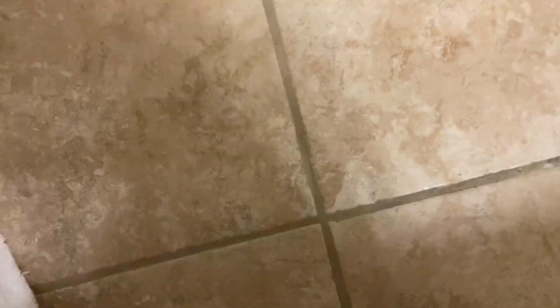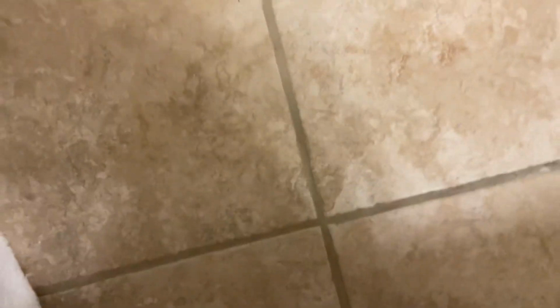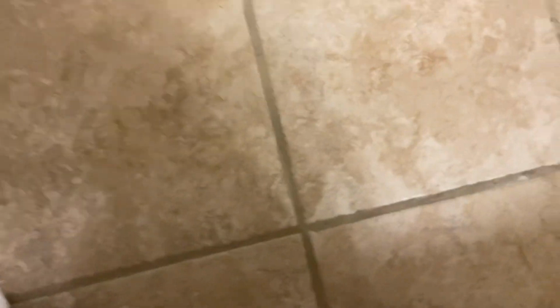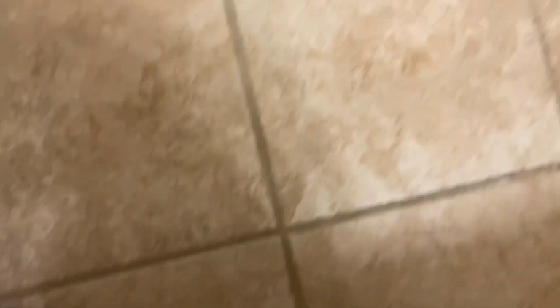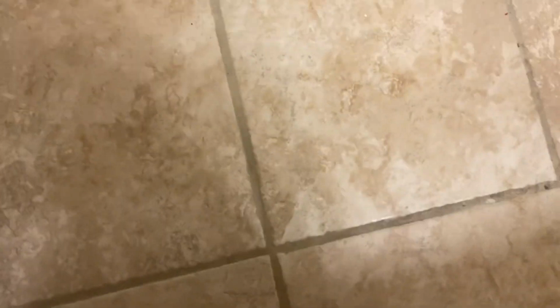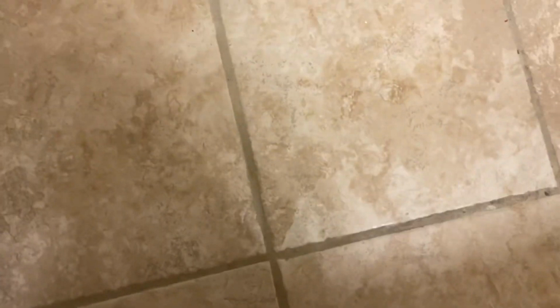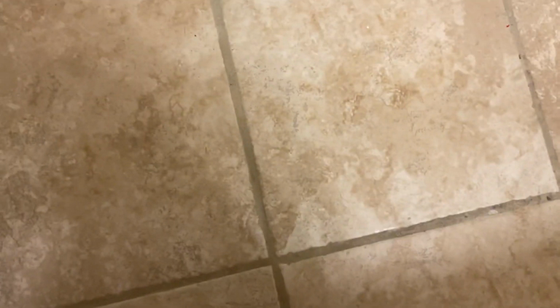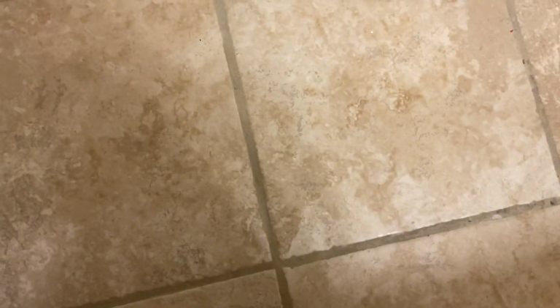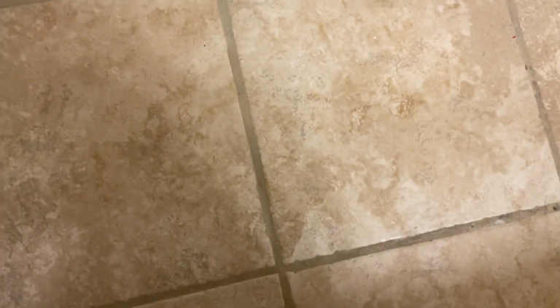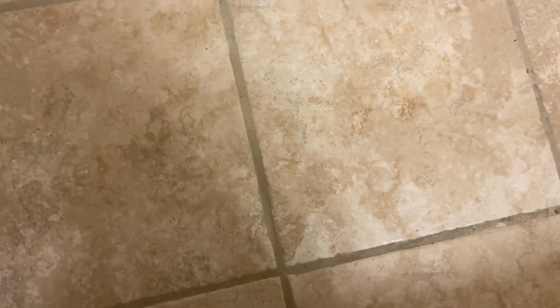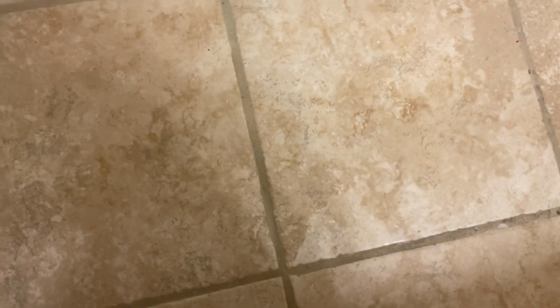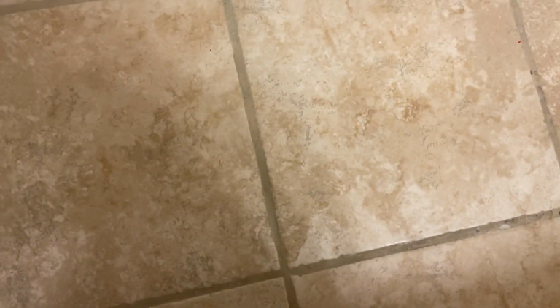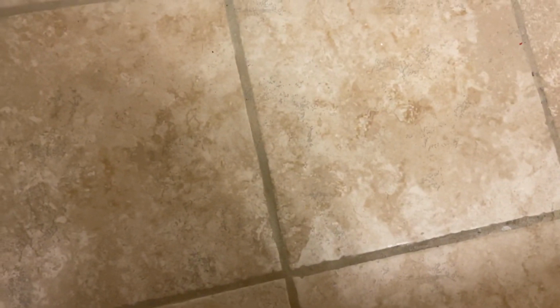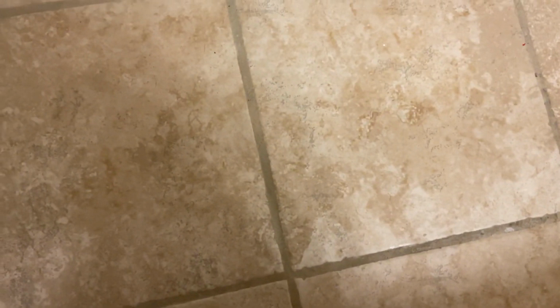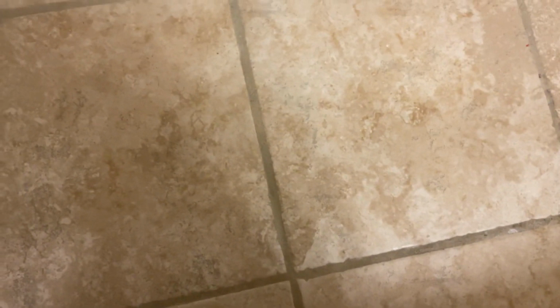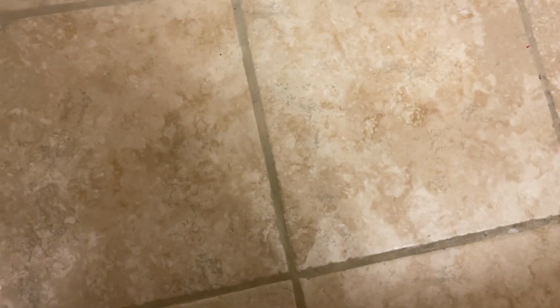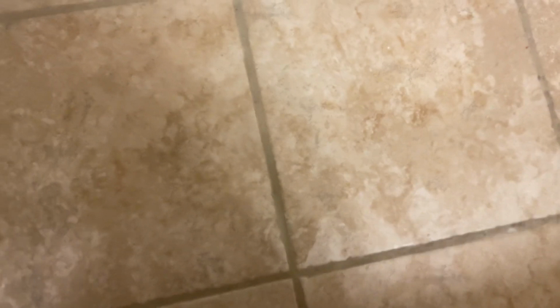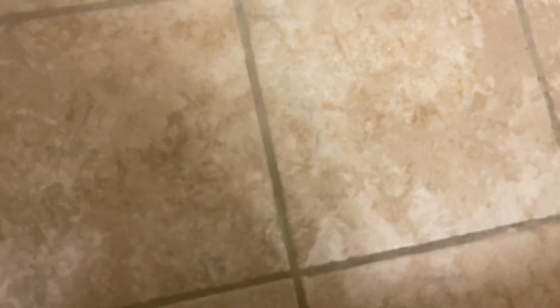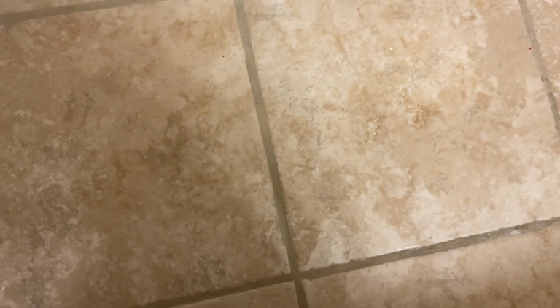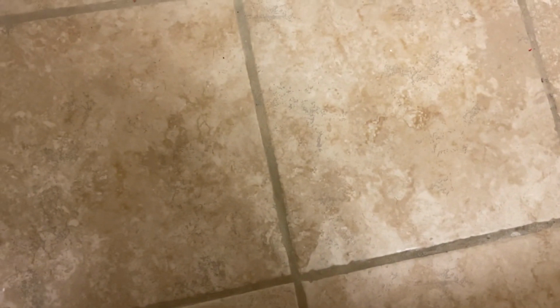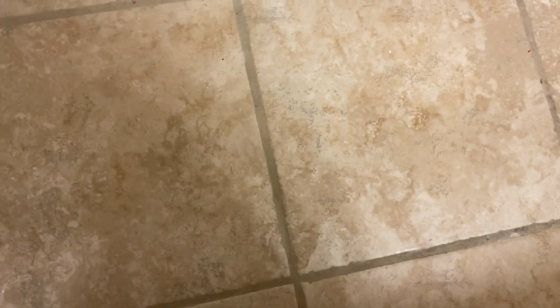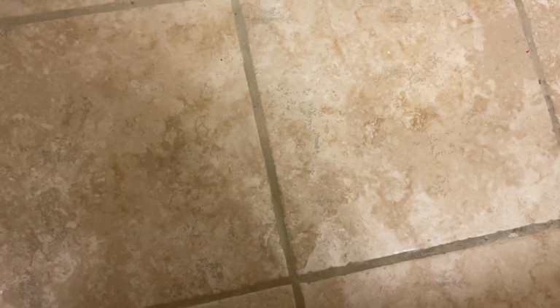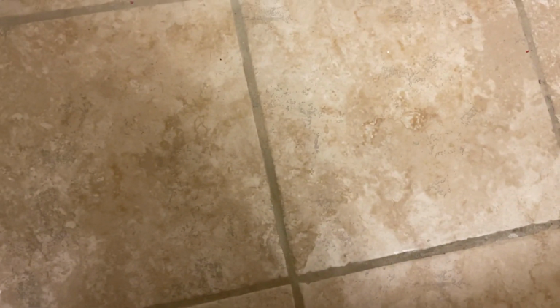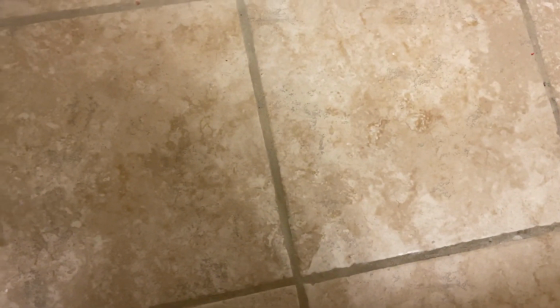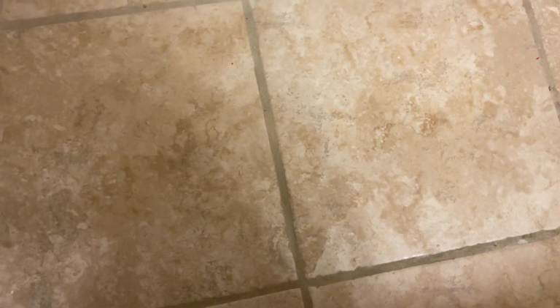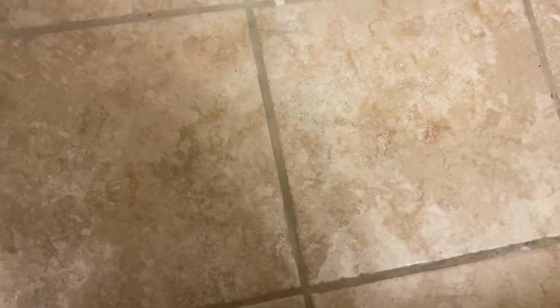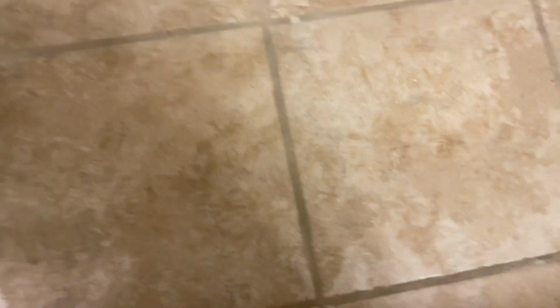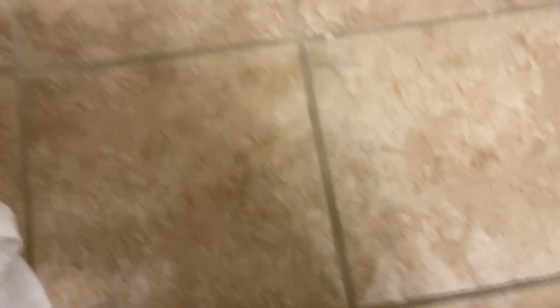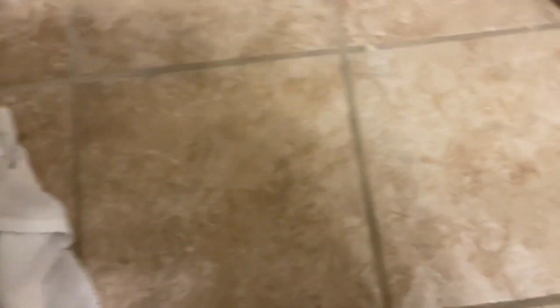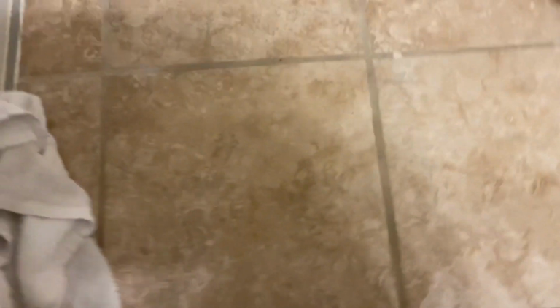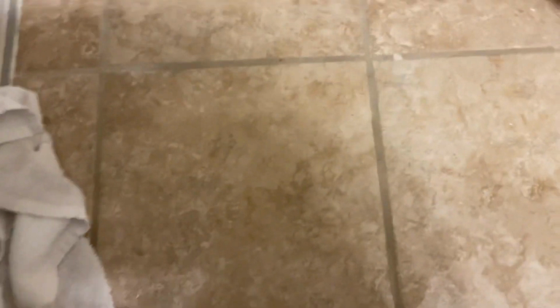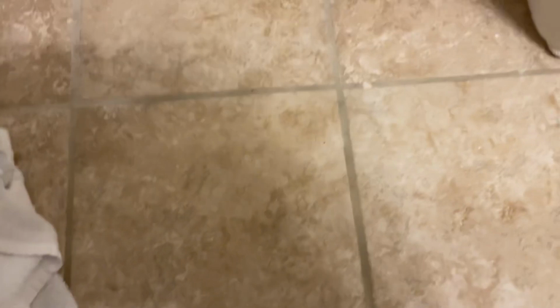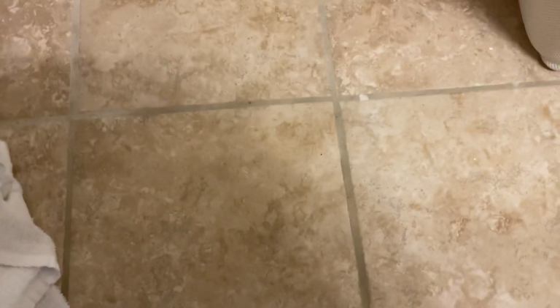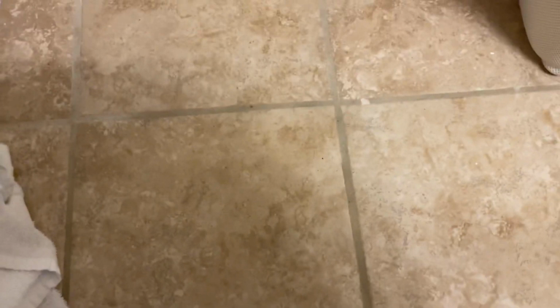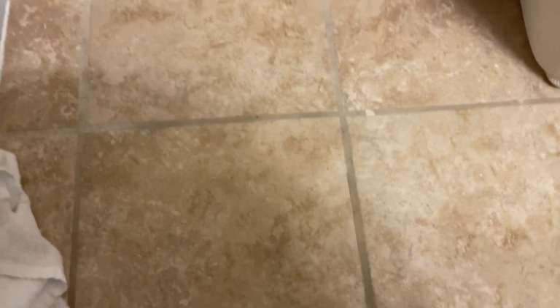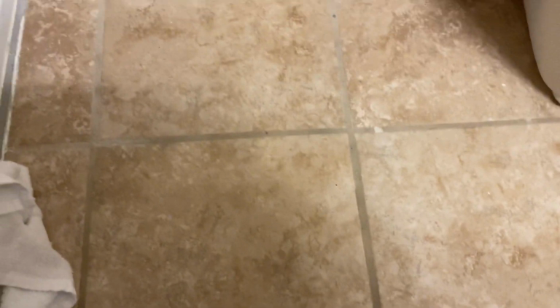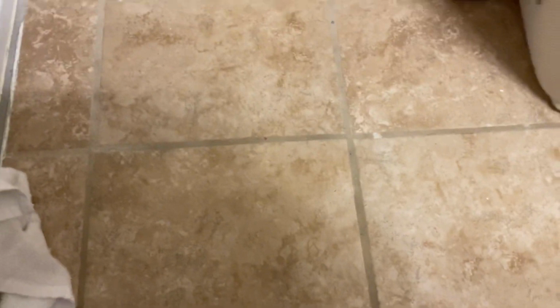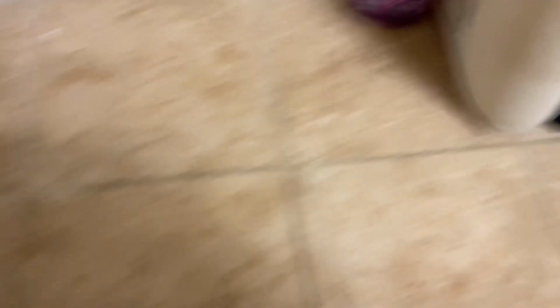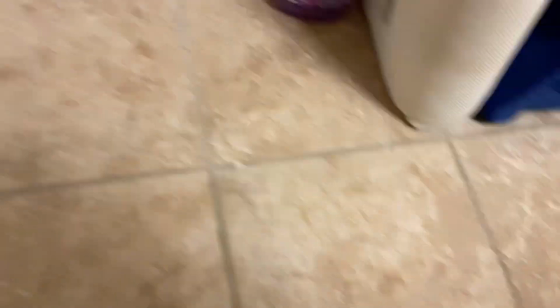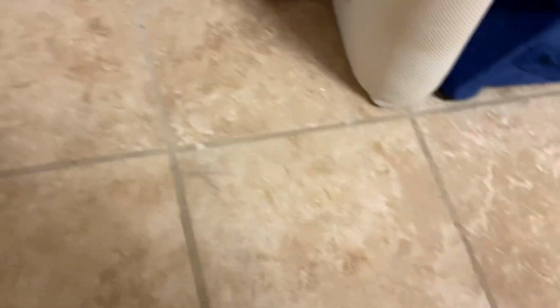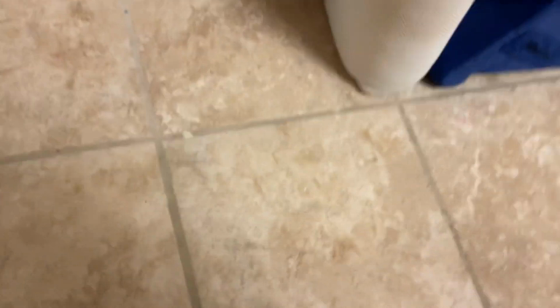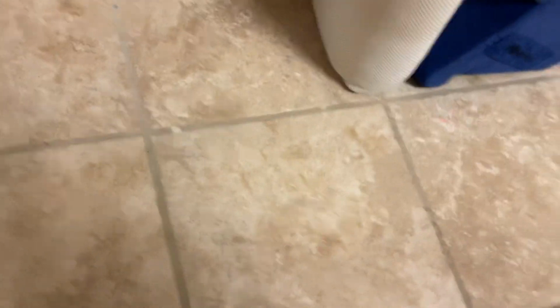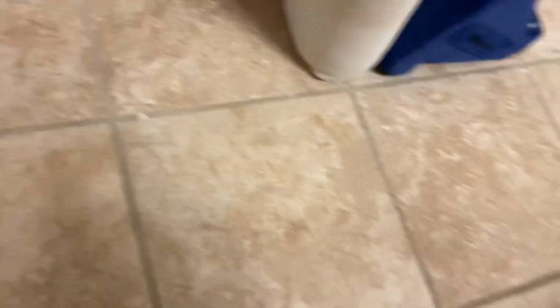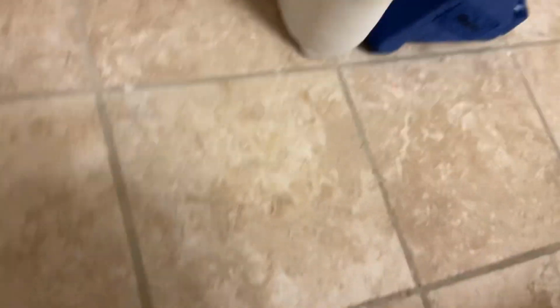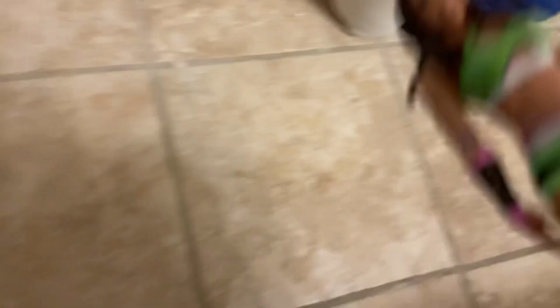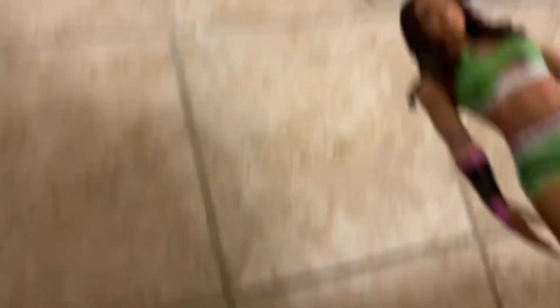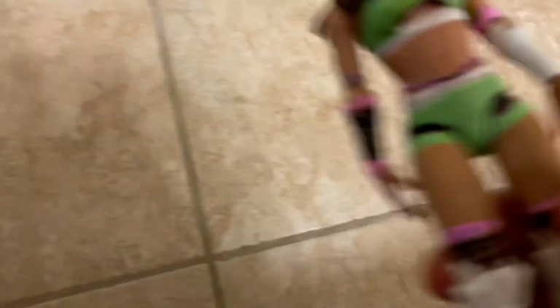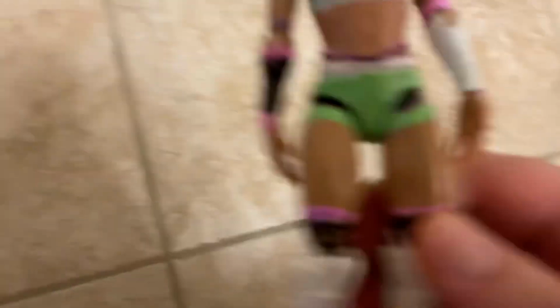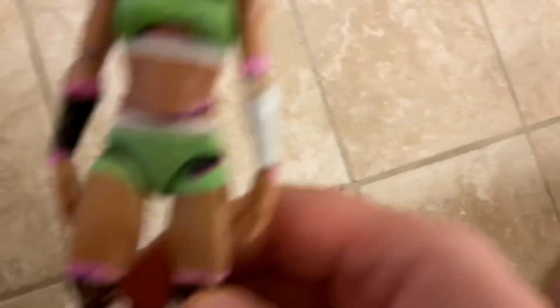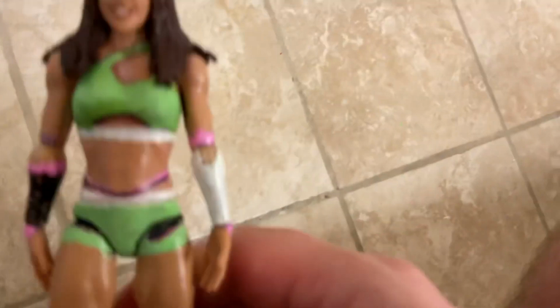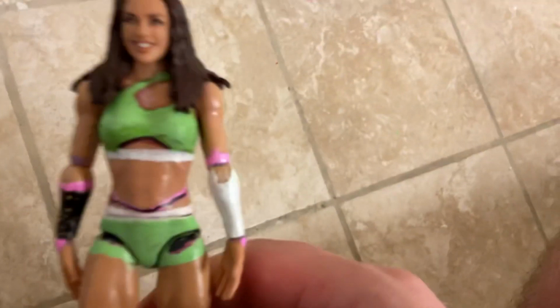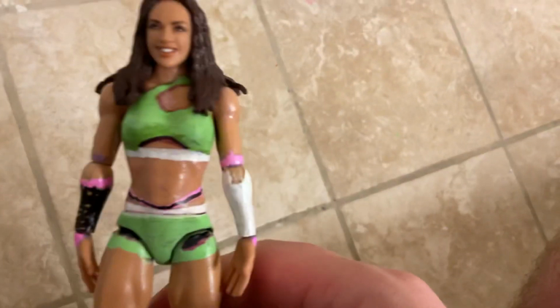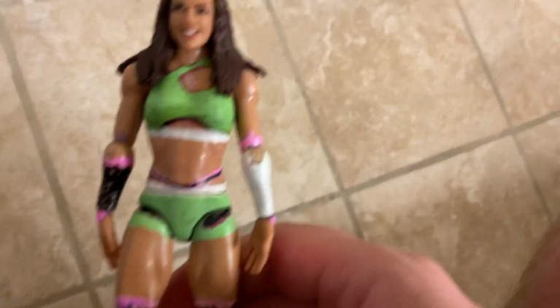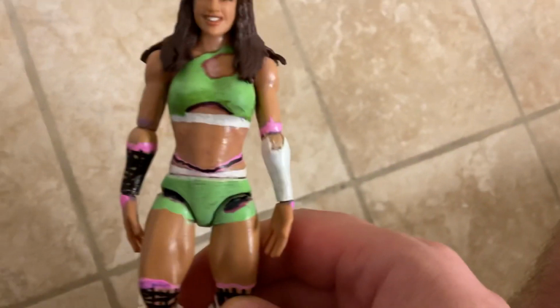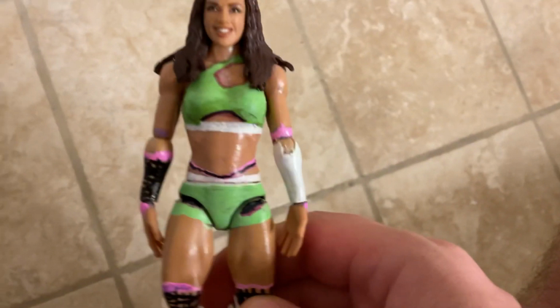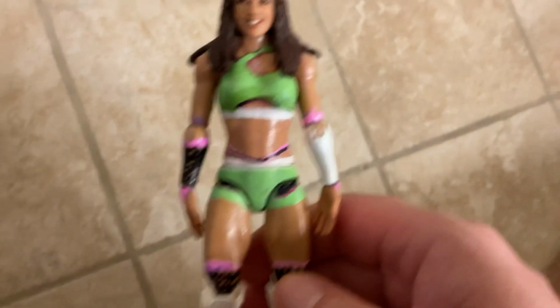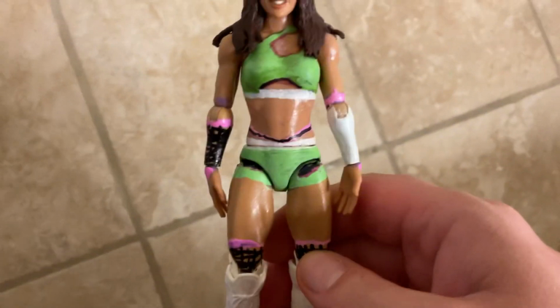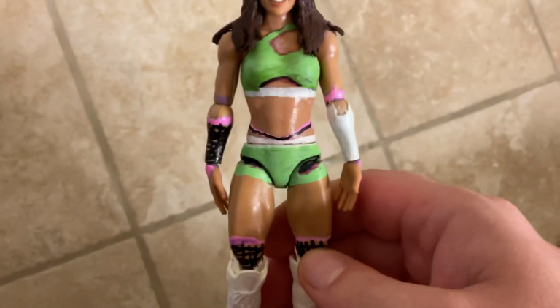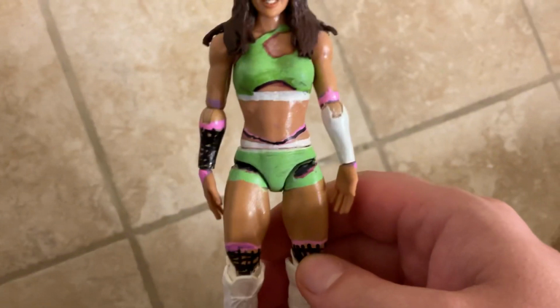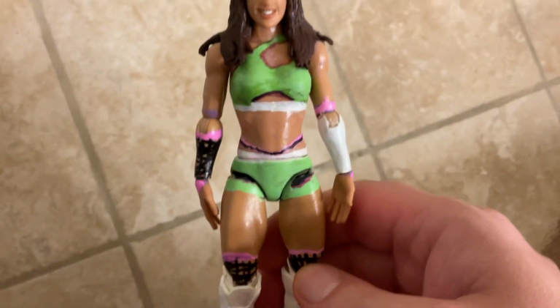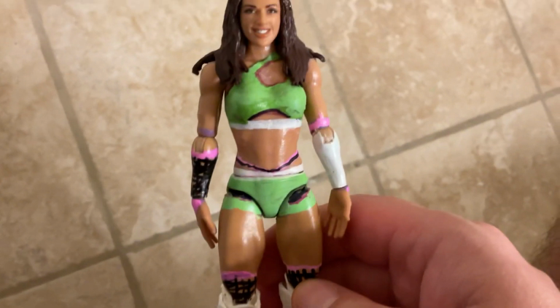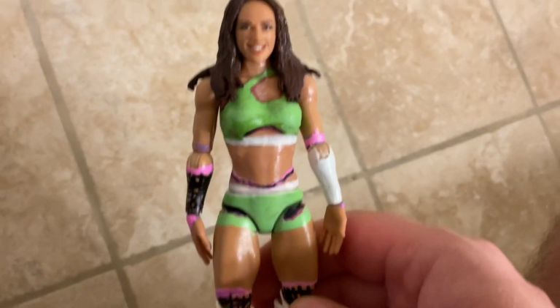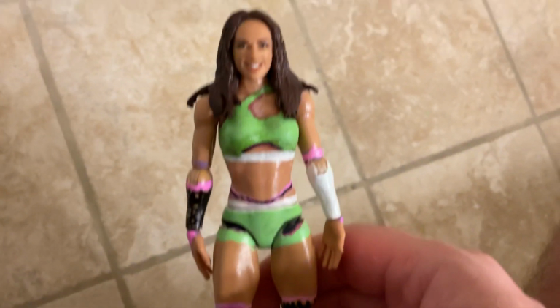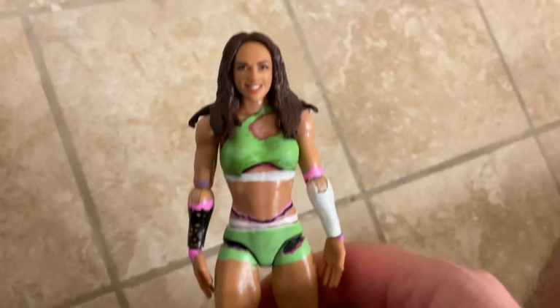Hi YouTube, this is WaniPhillieFigs and today's video is a custom review of a Chelsea Green custom figure I made.